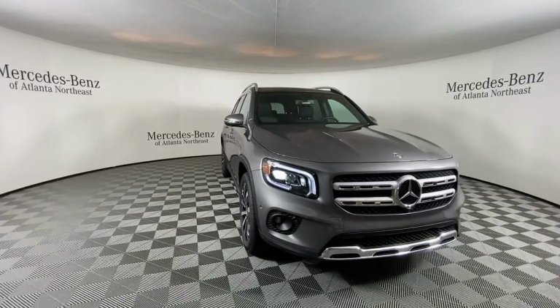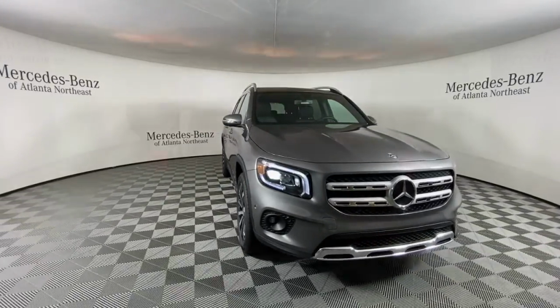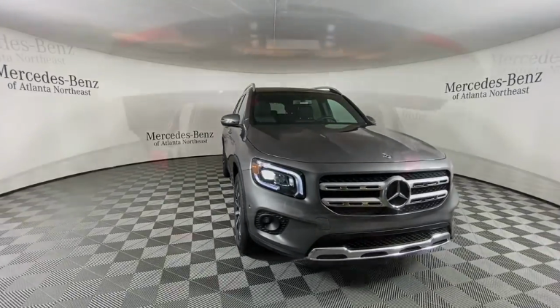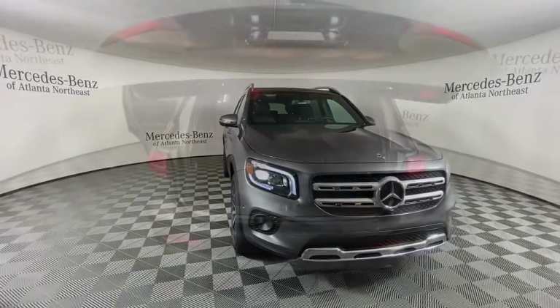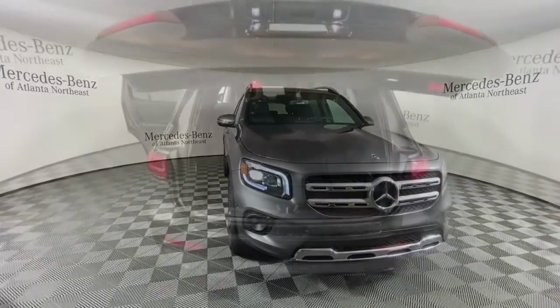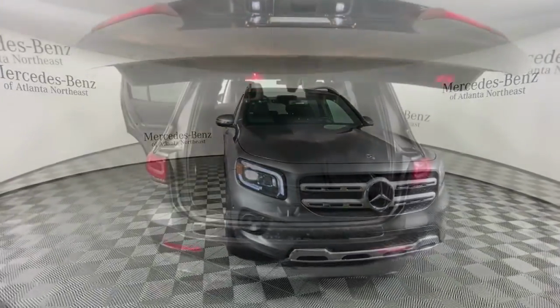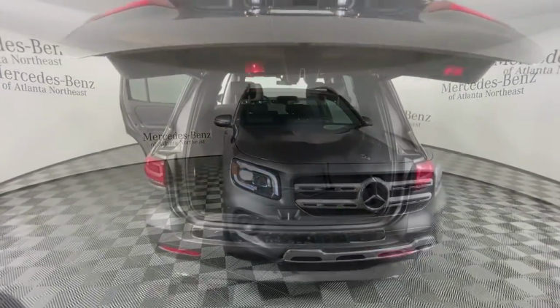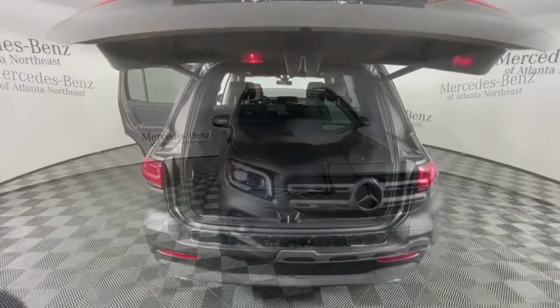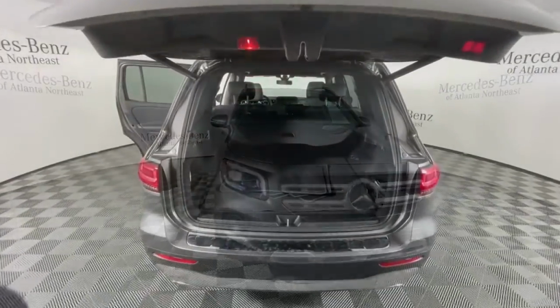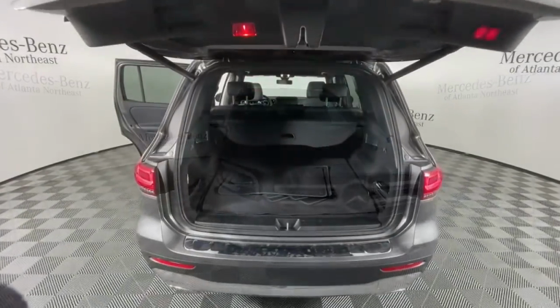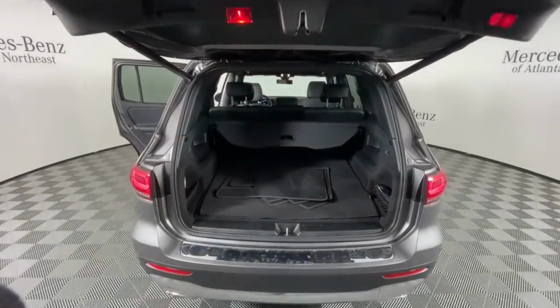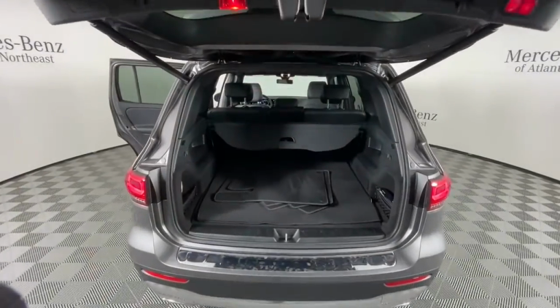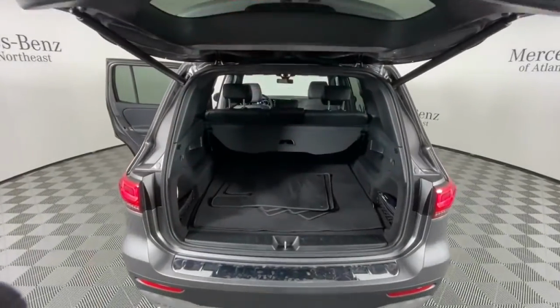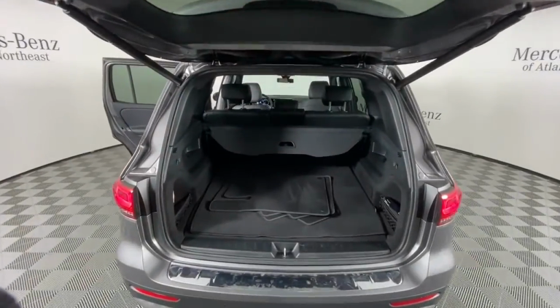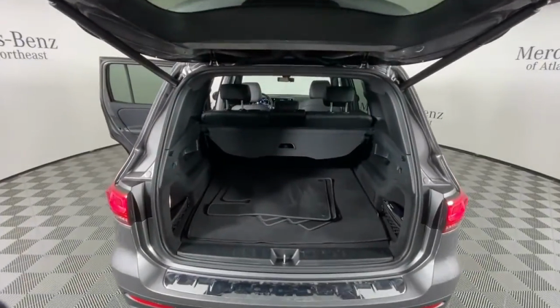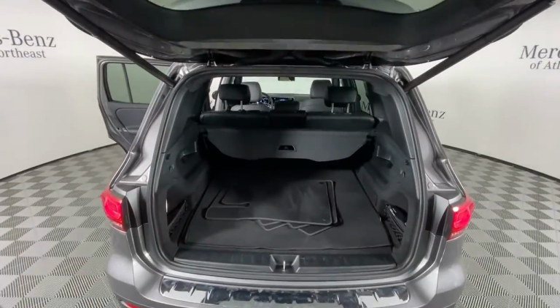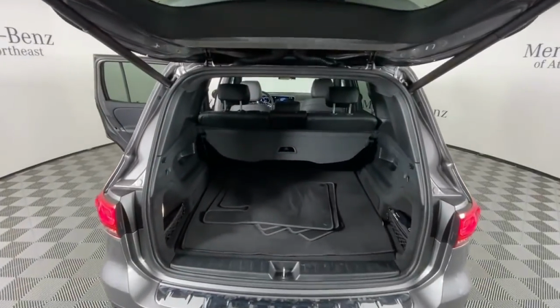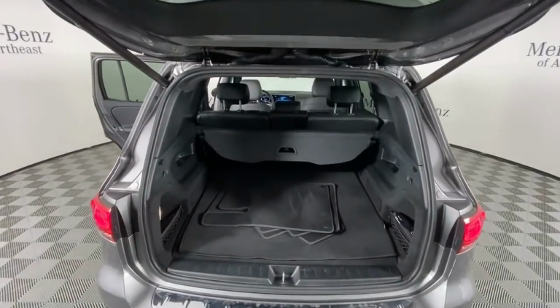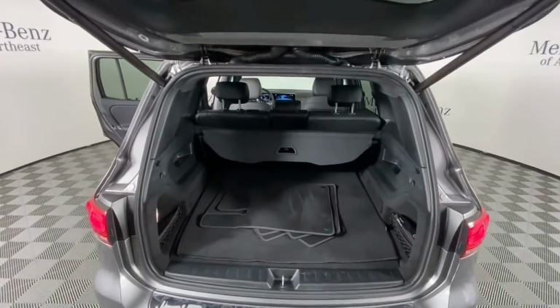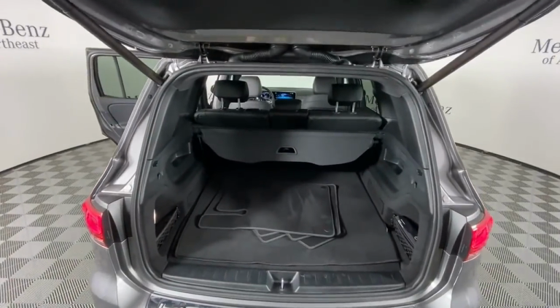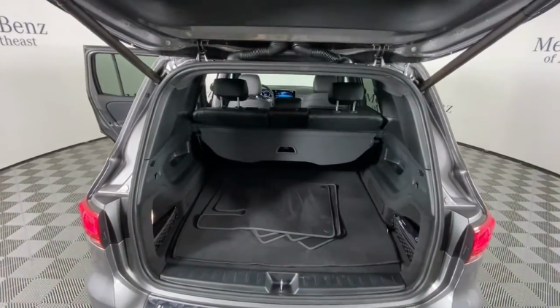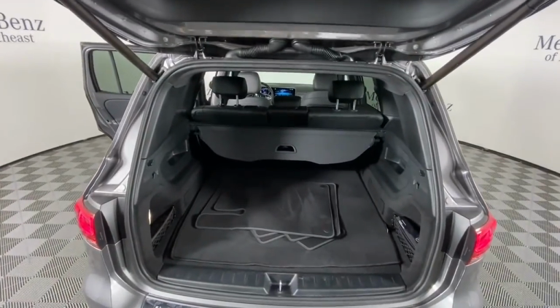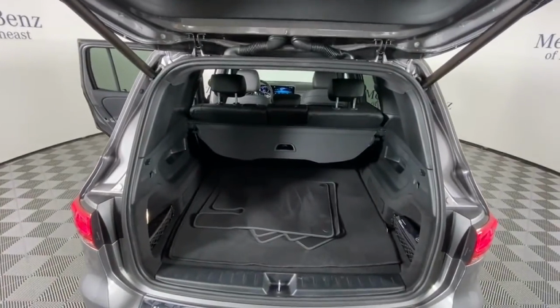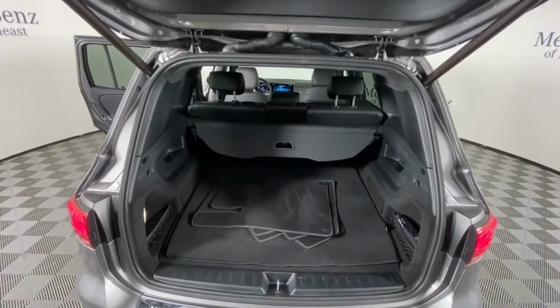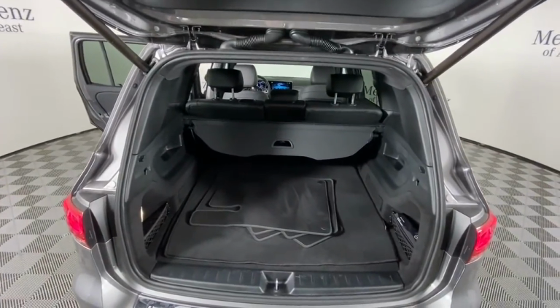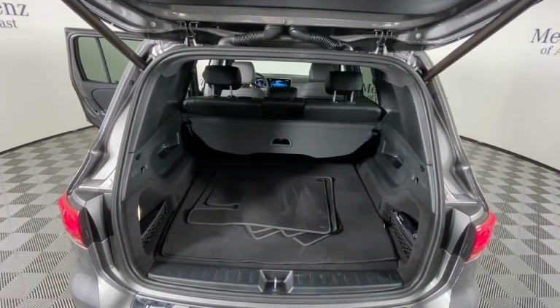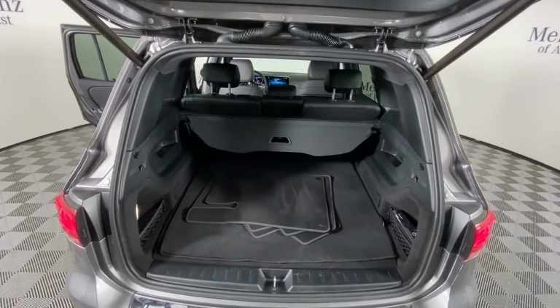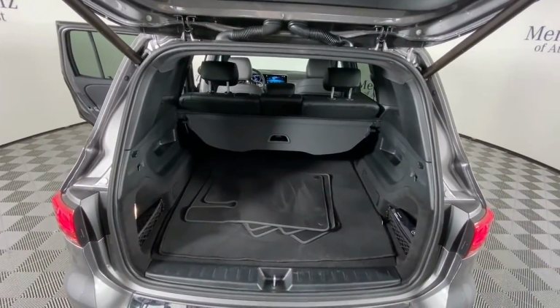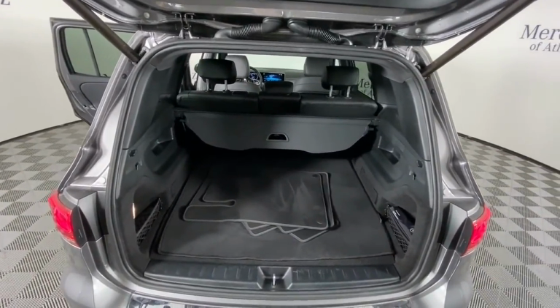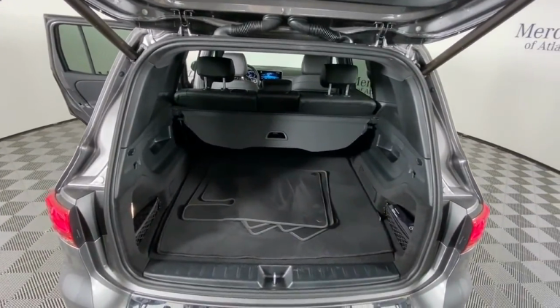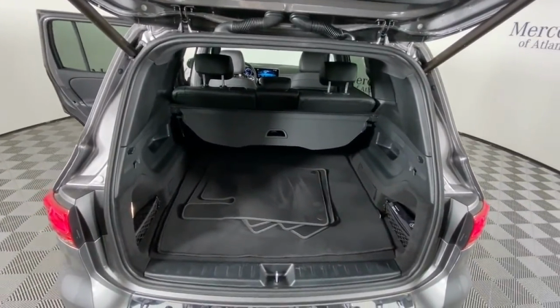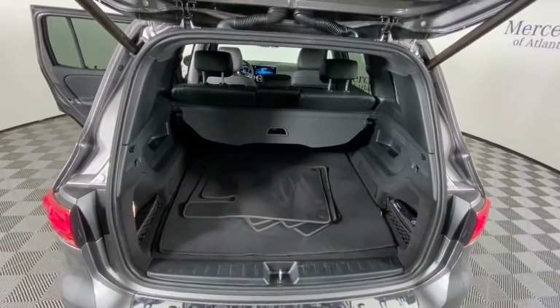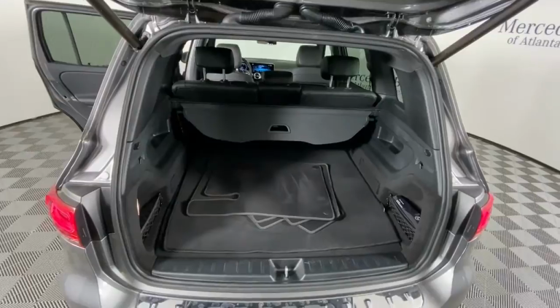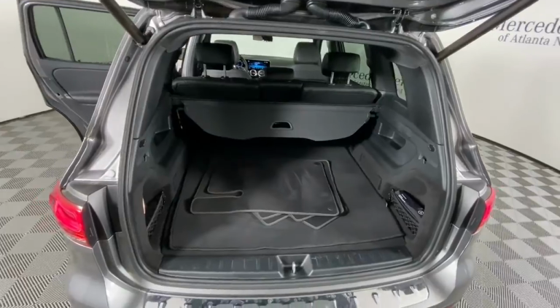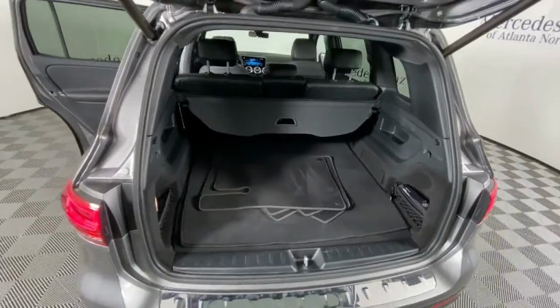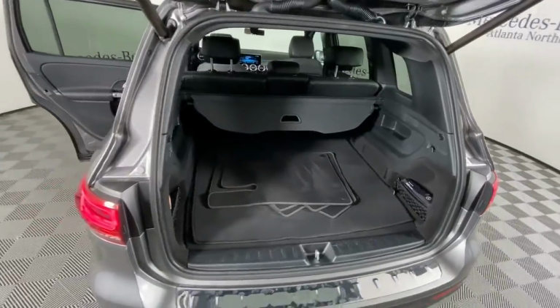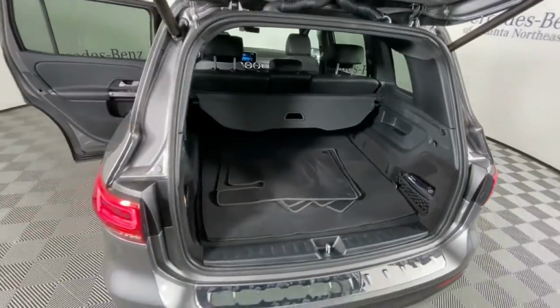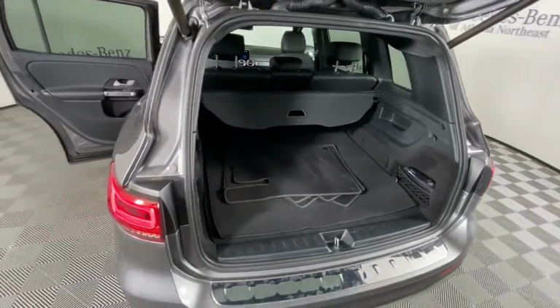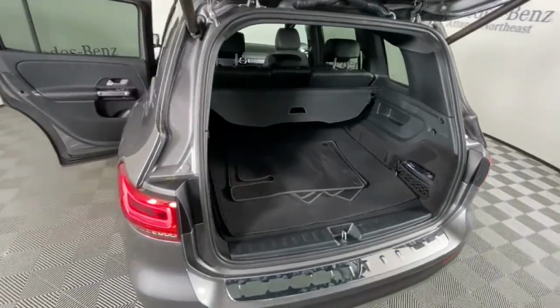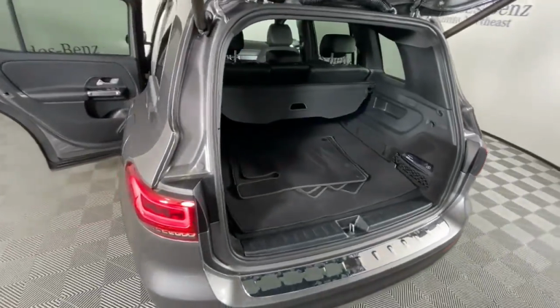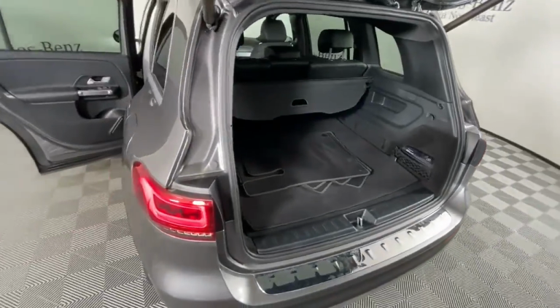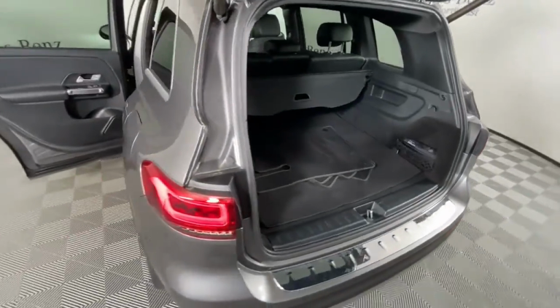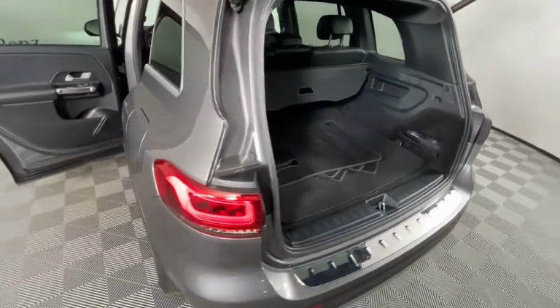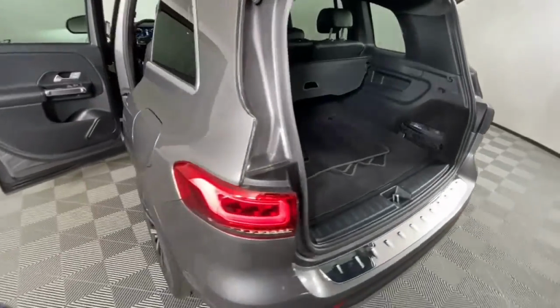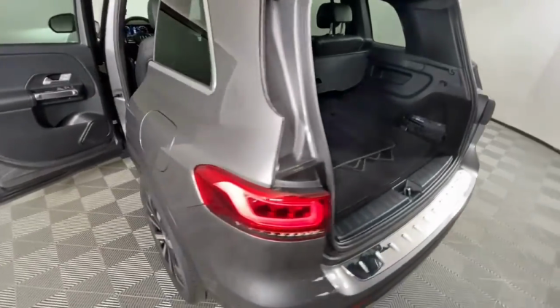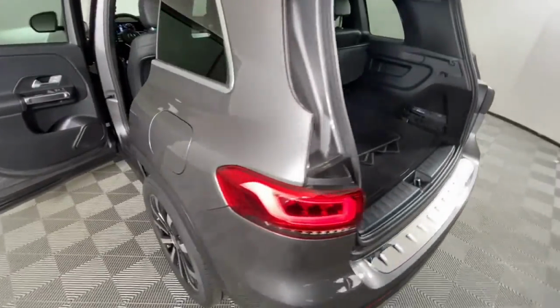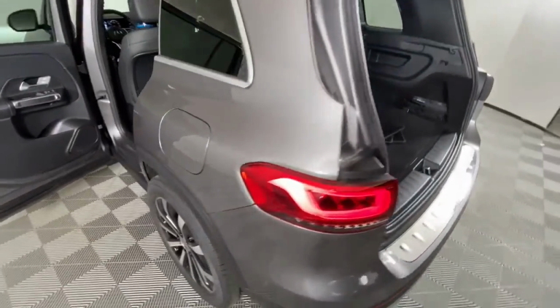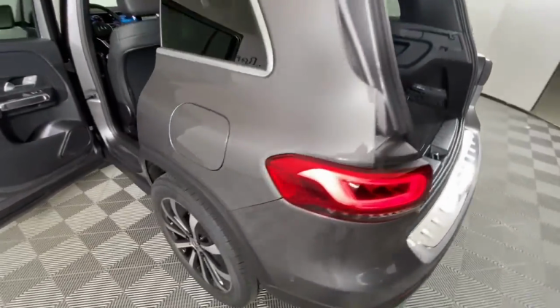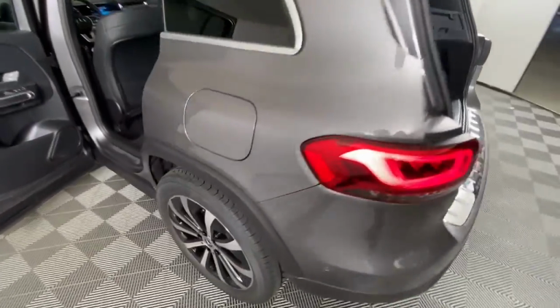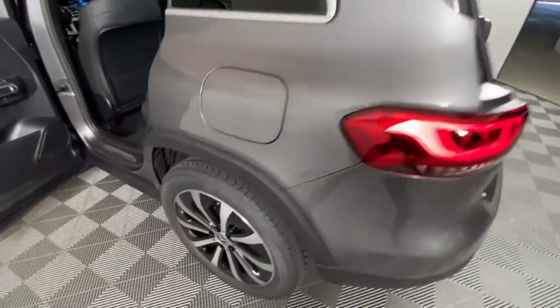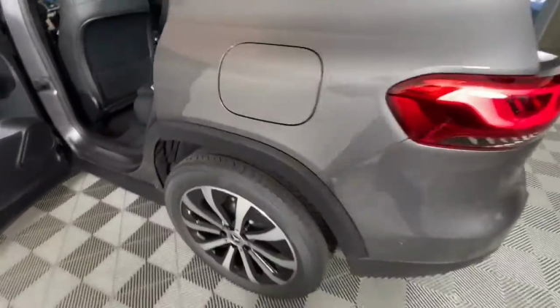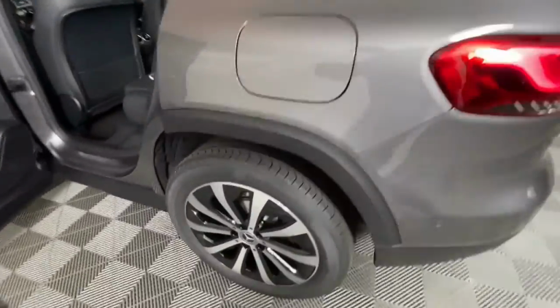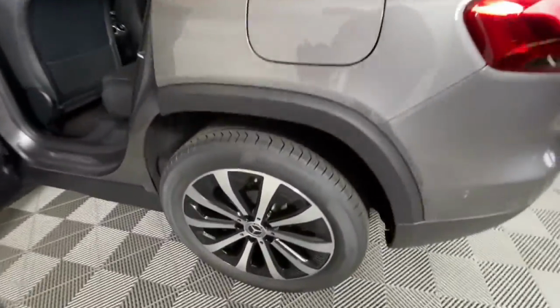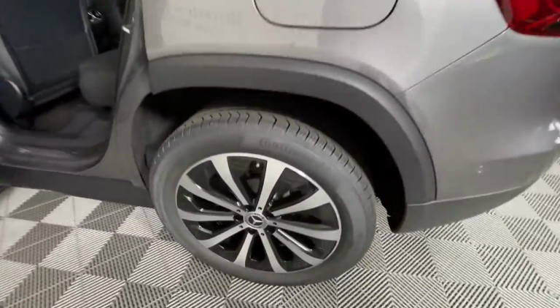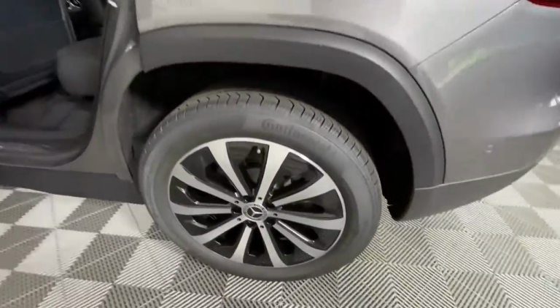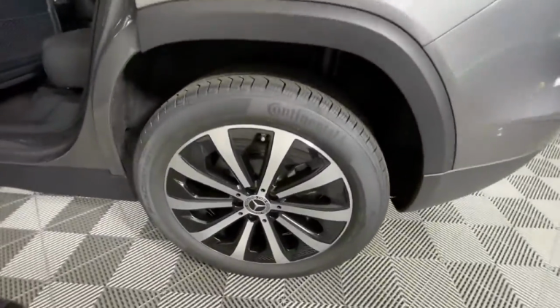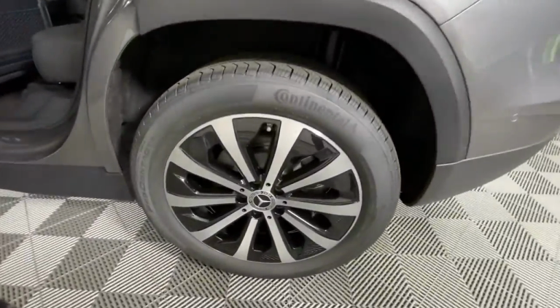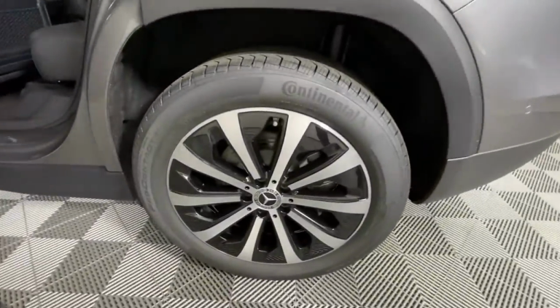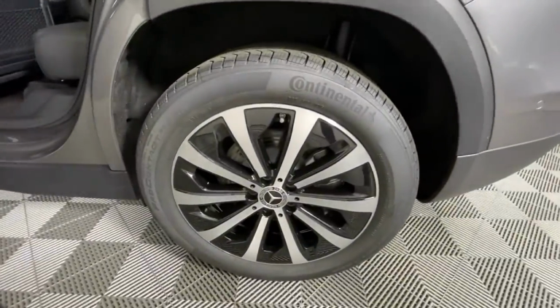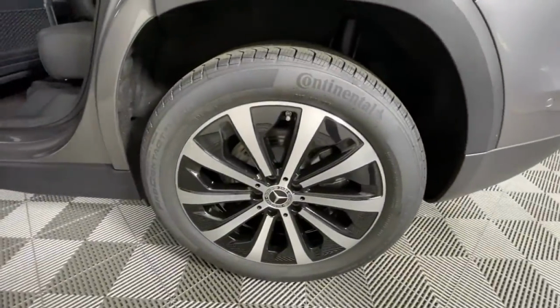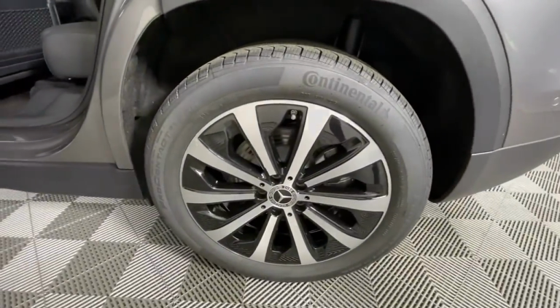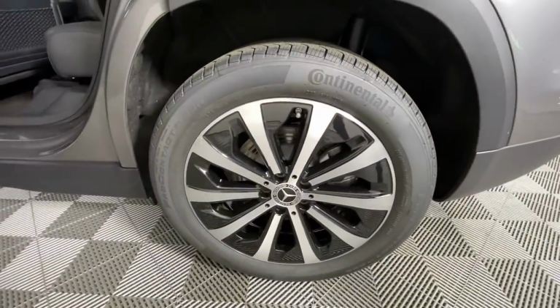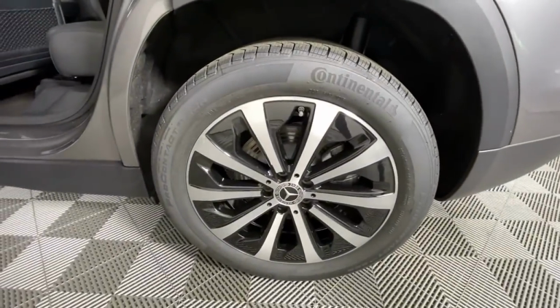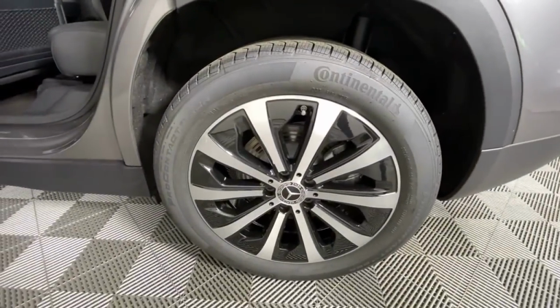Additional features include intermittent wipers, universal garage door opener, trip computer, power windows, and bucket seats.